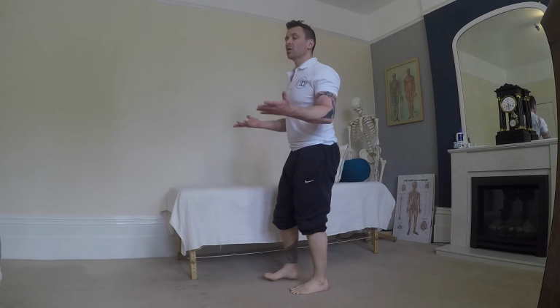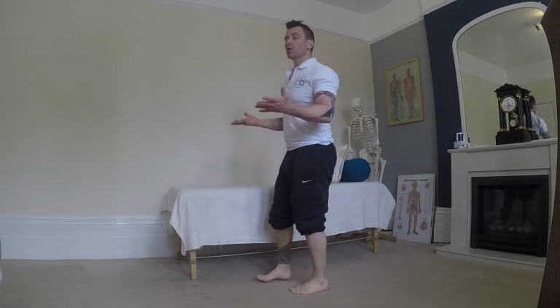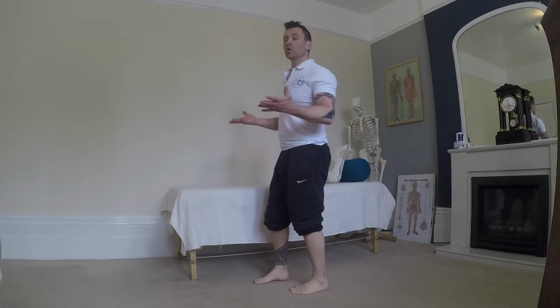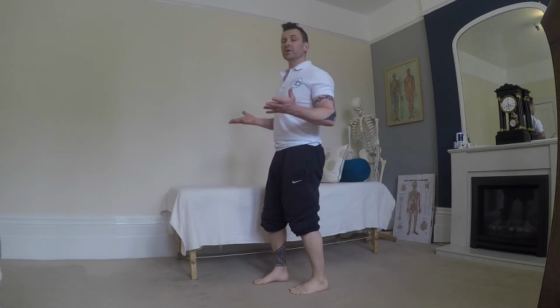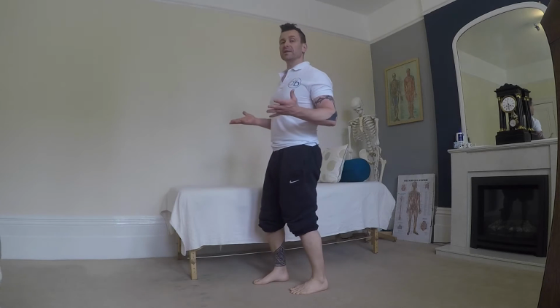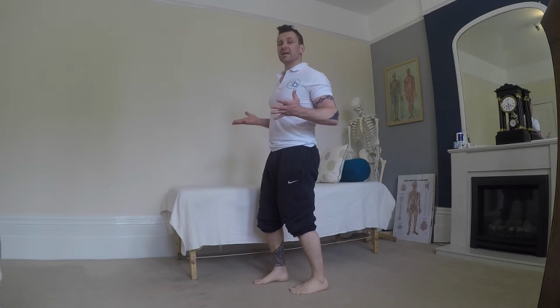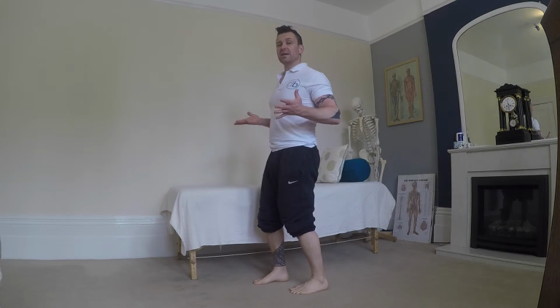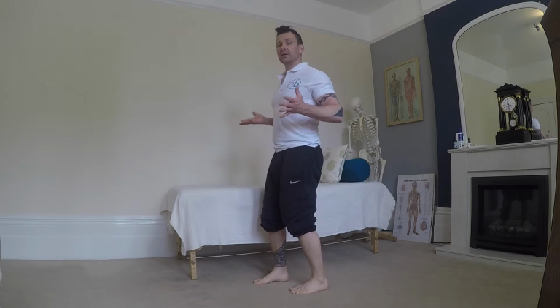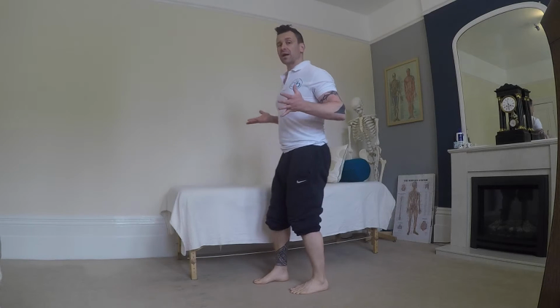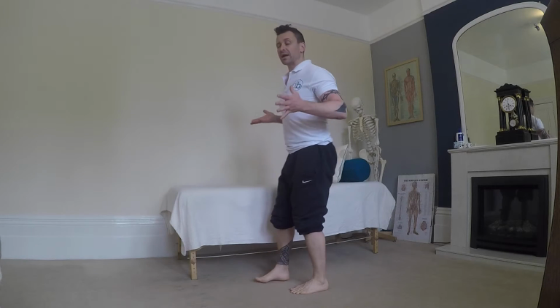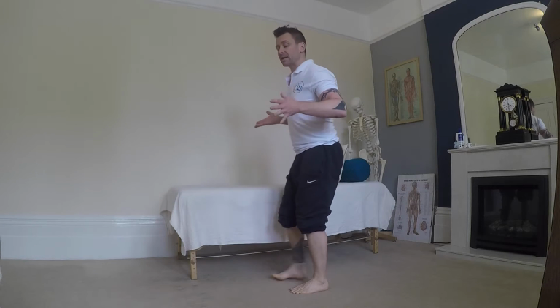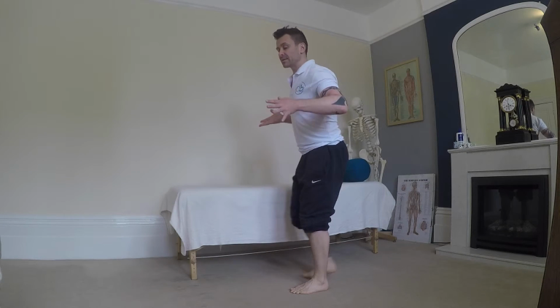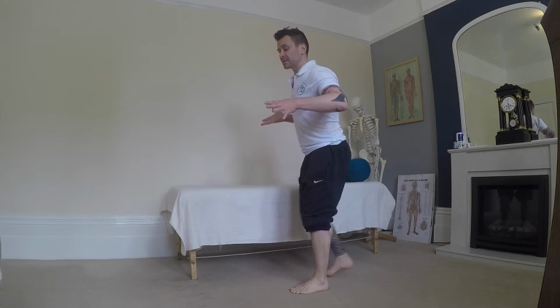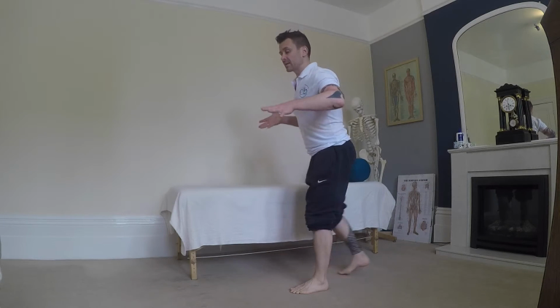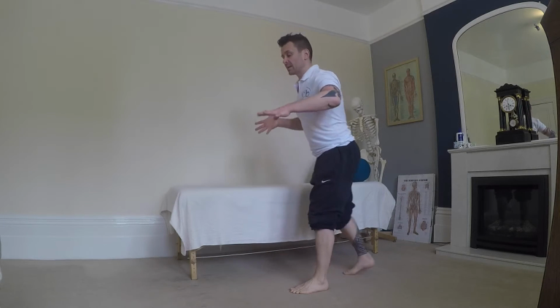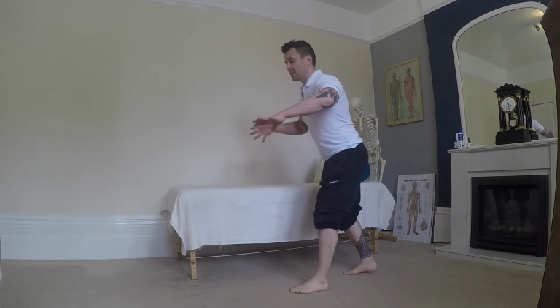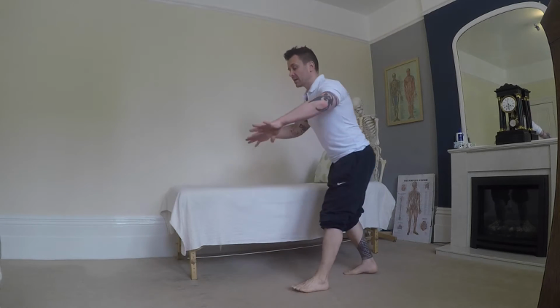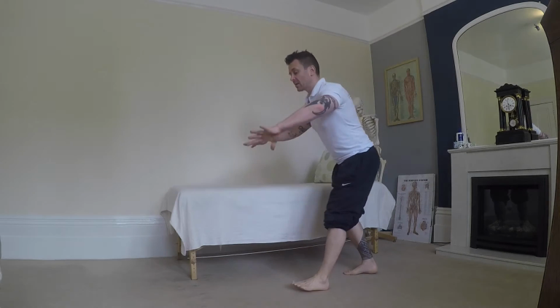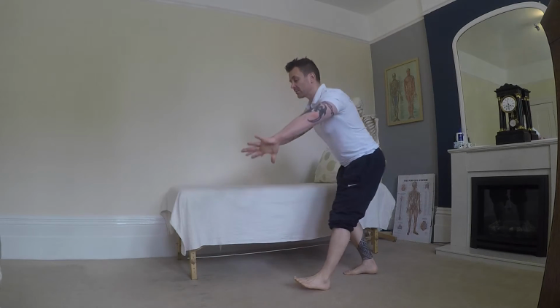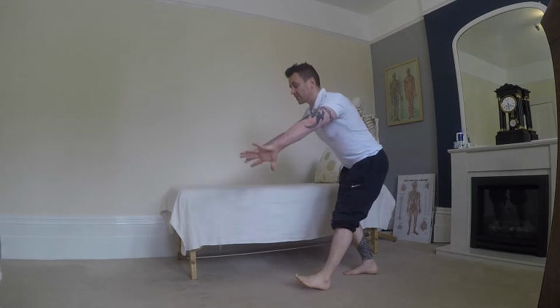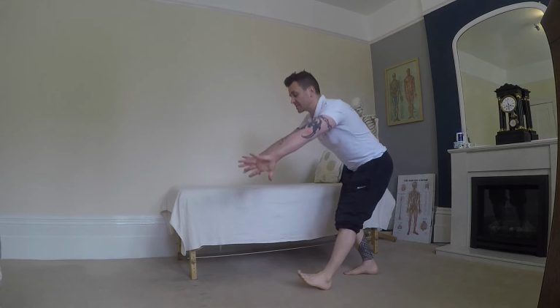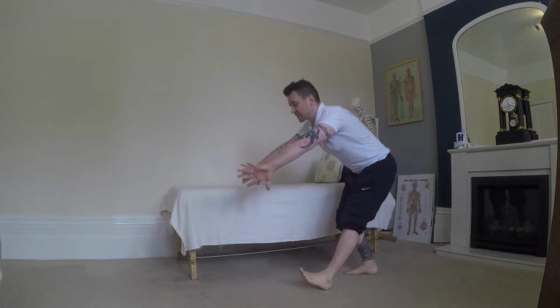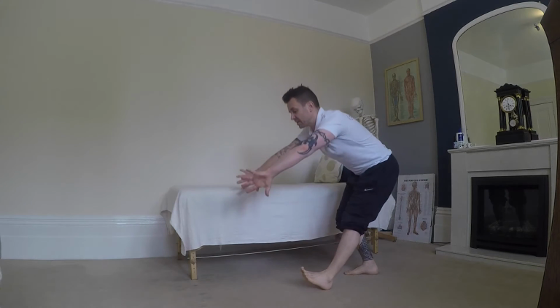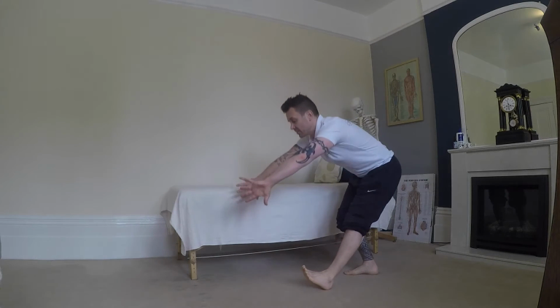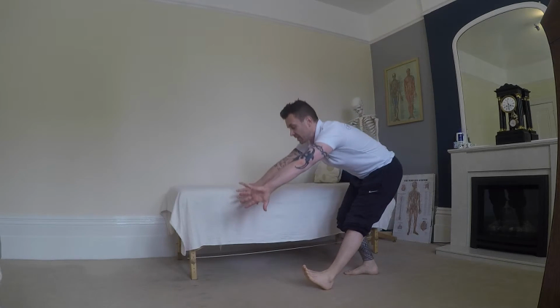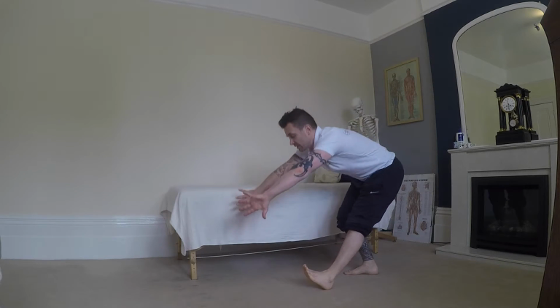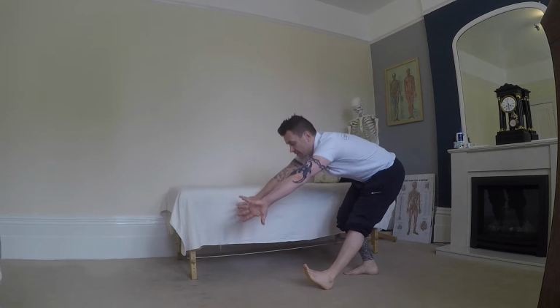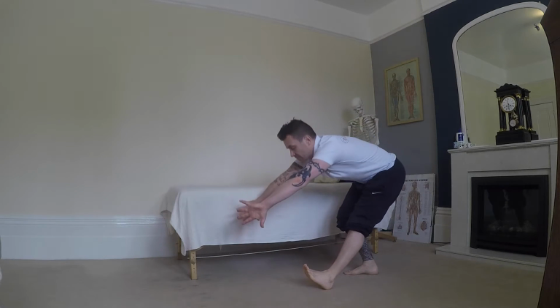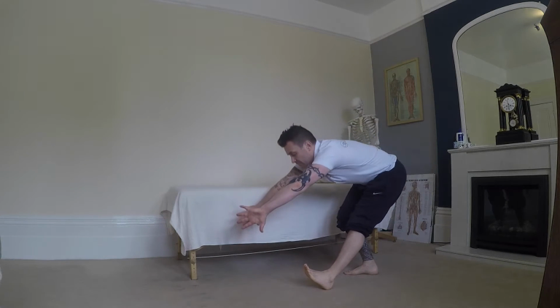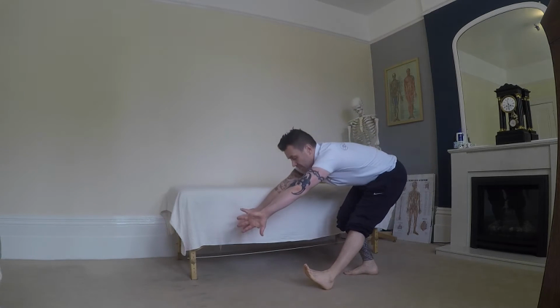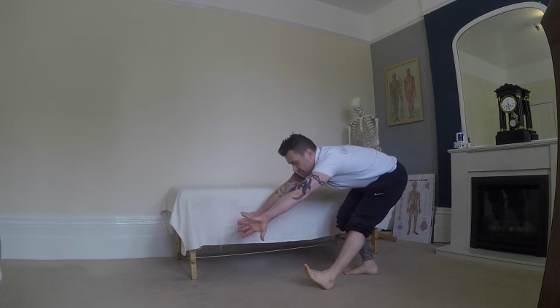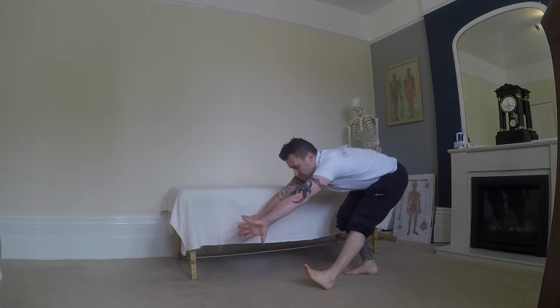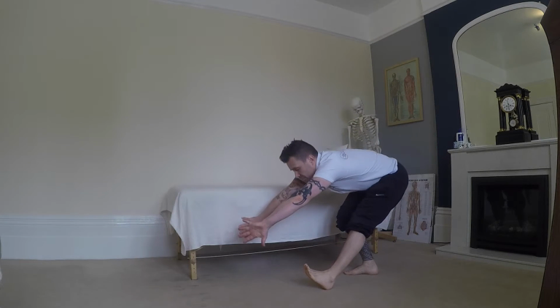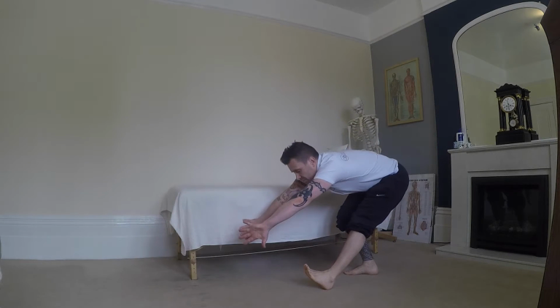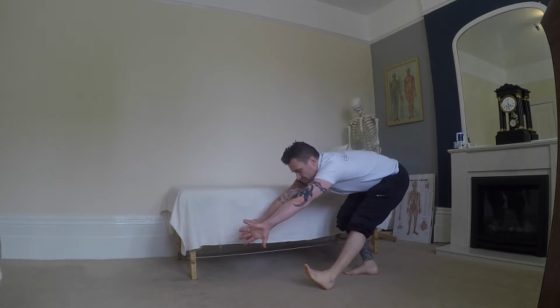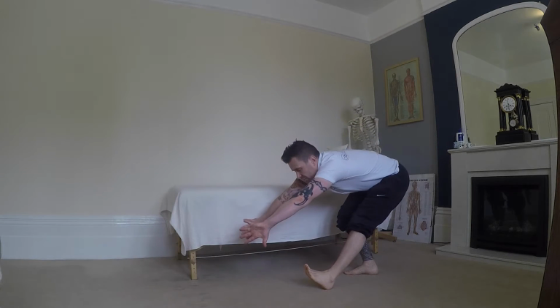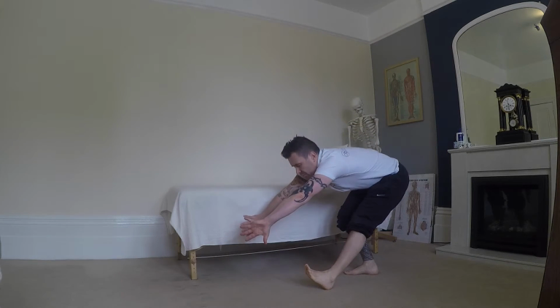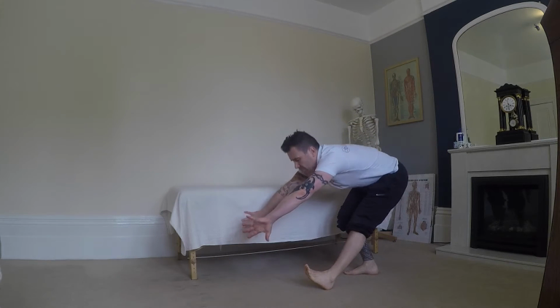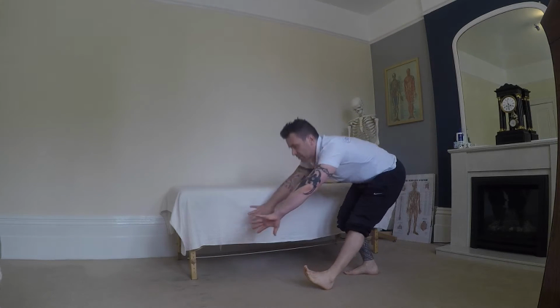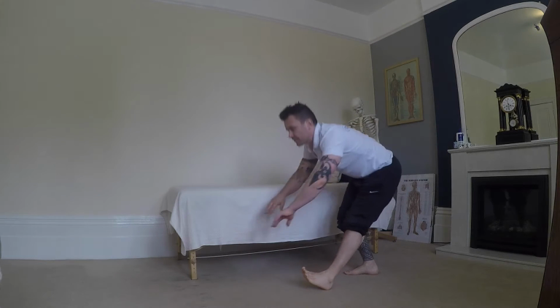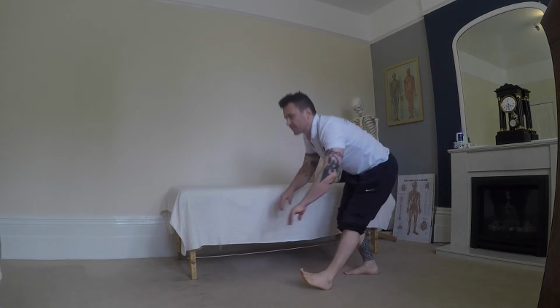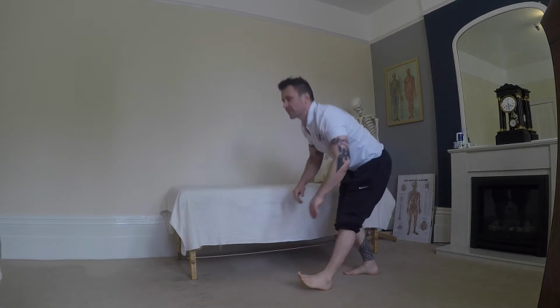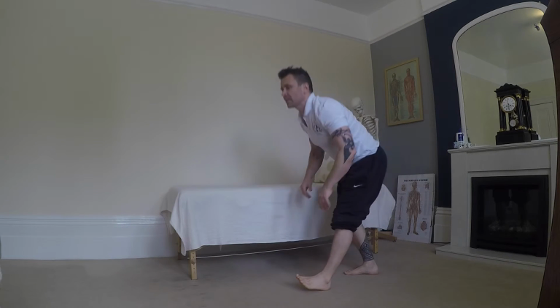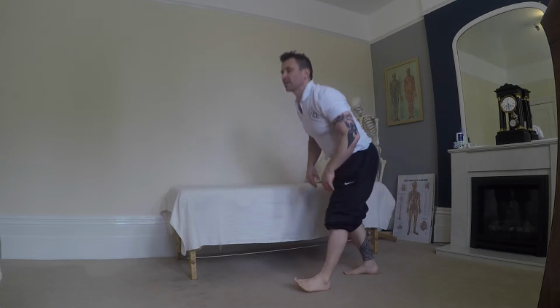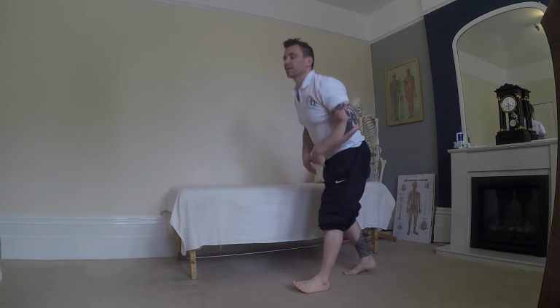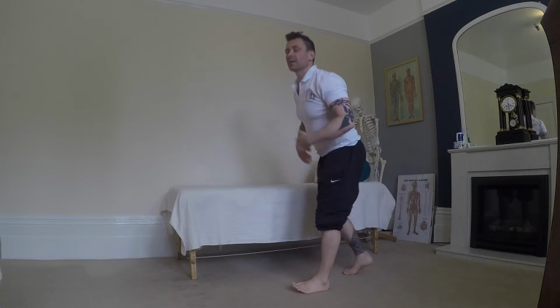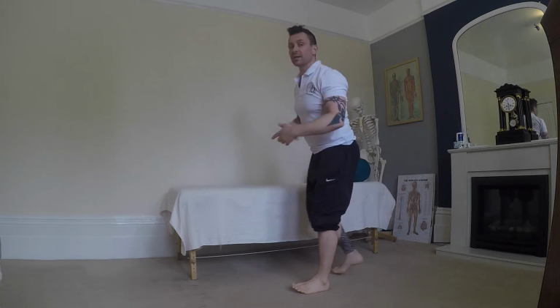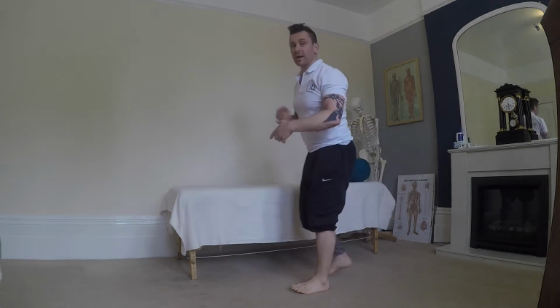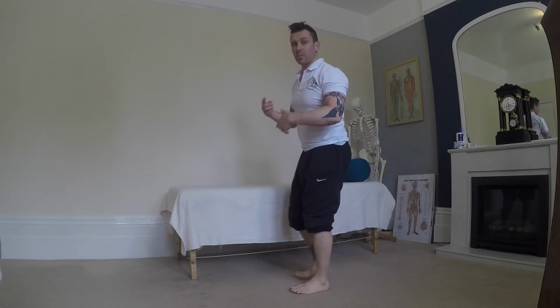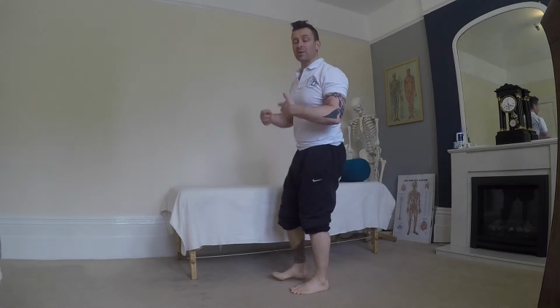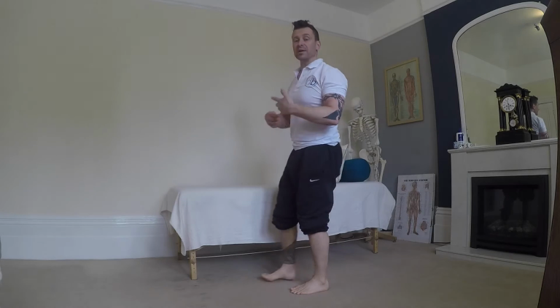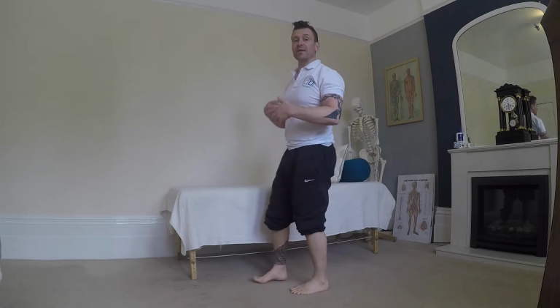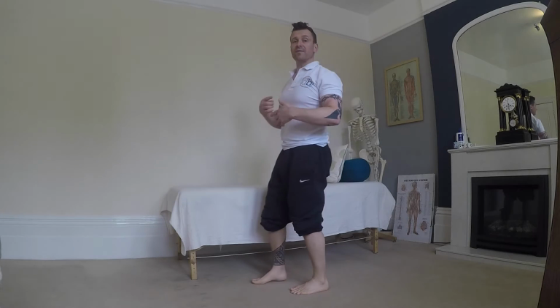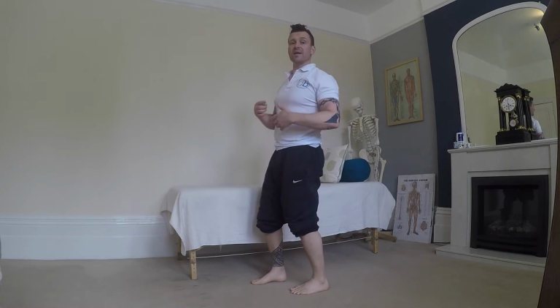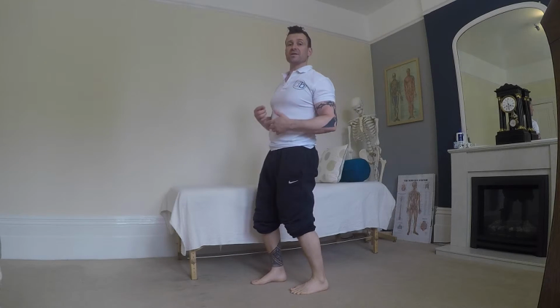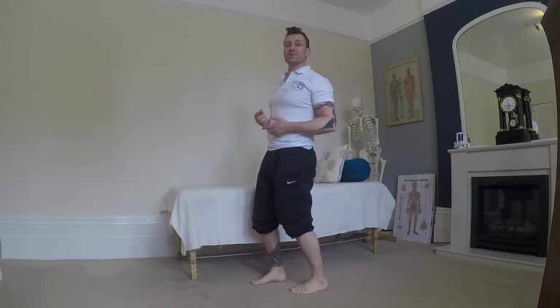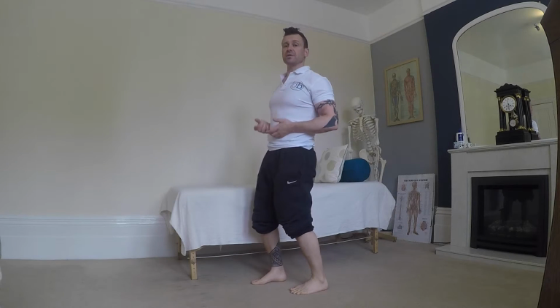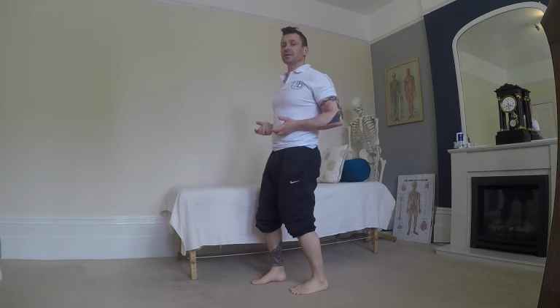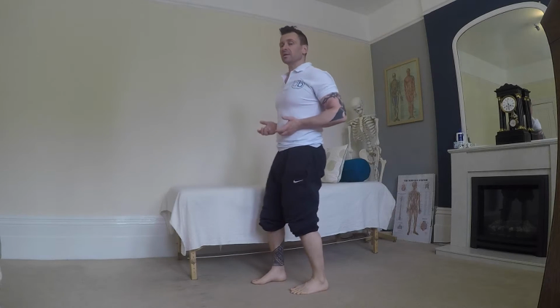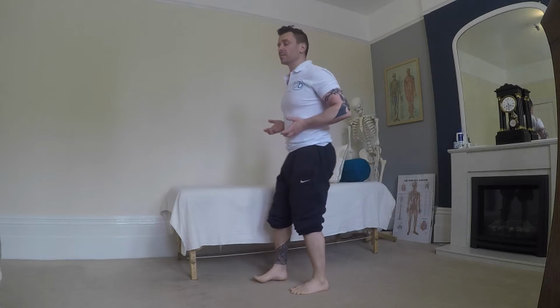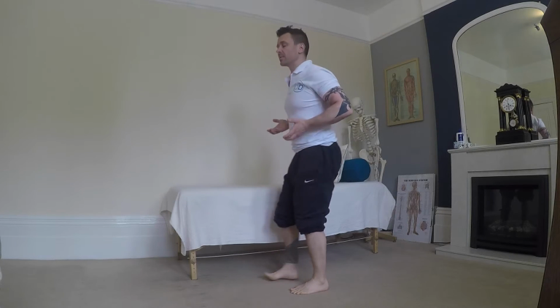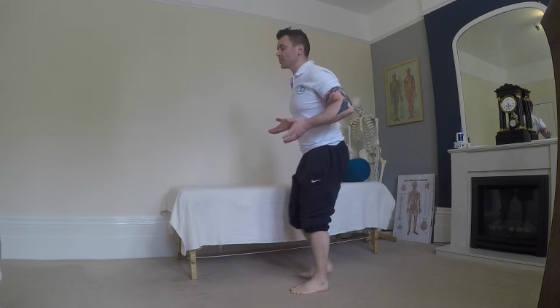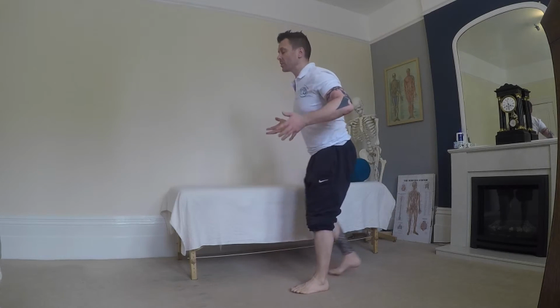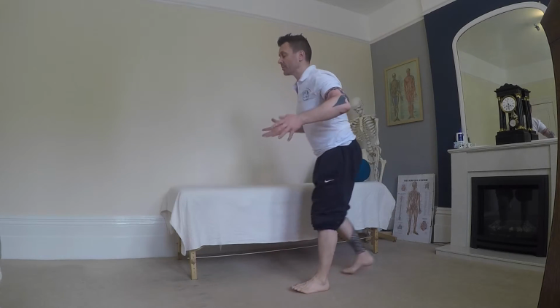Or you can take your hands and rotate them in, and that will bring that flexion on a little bit more.